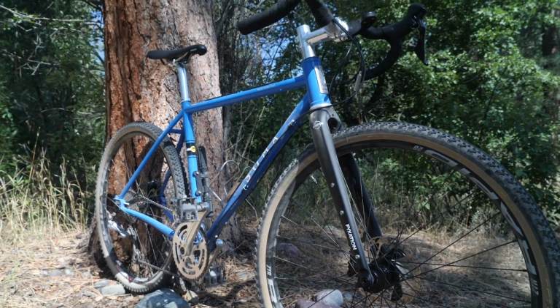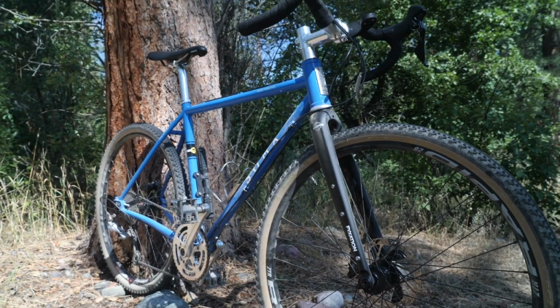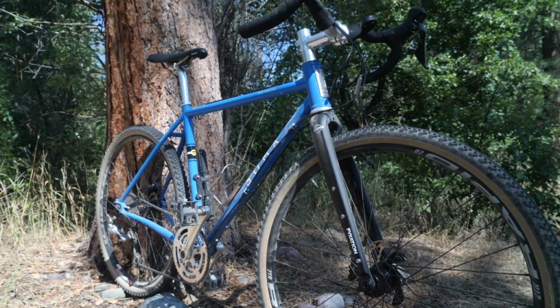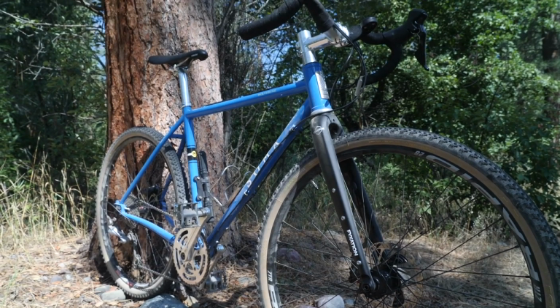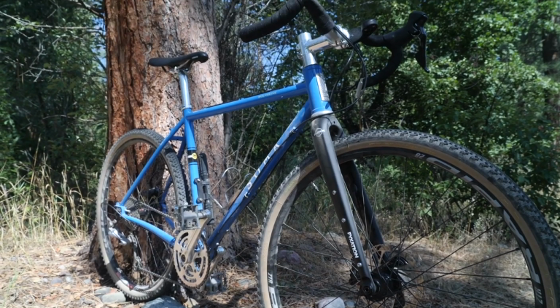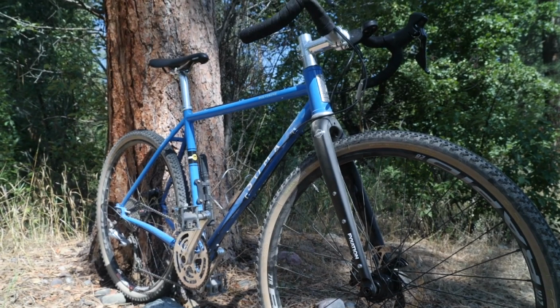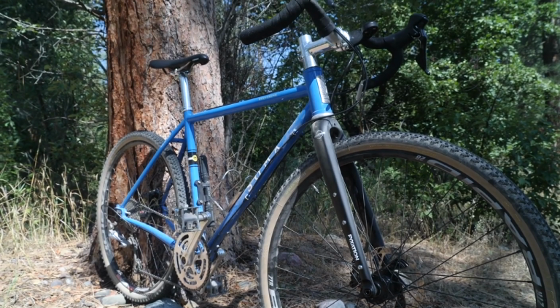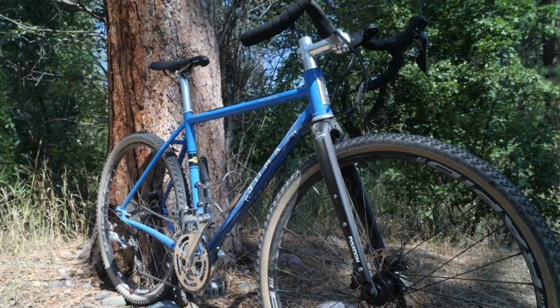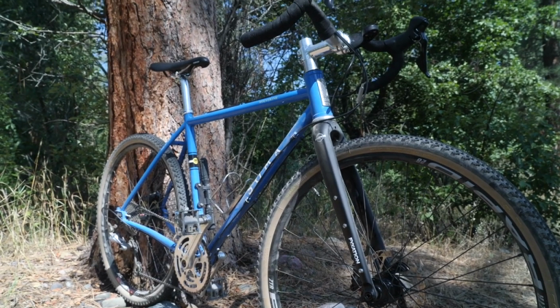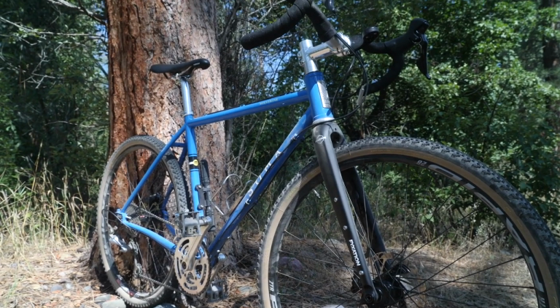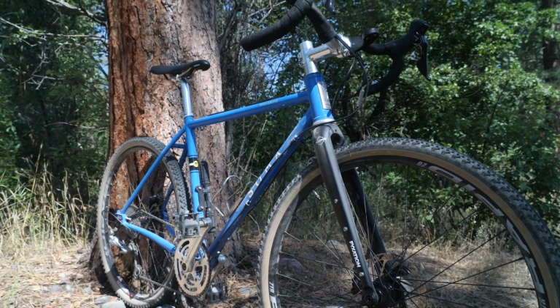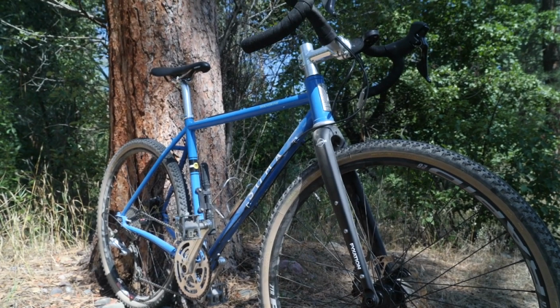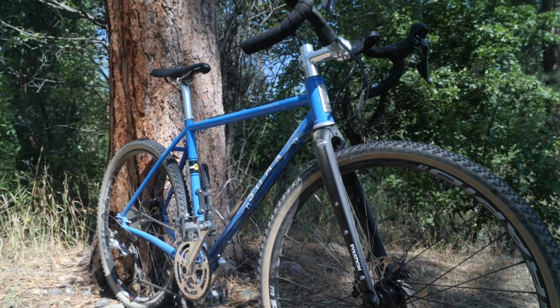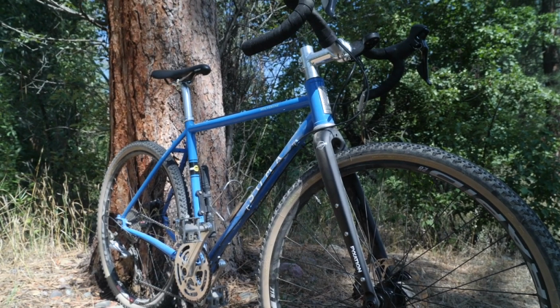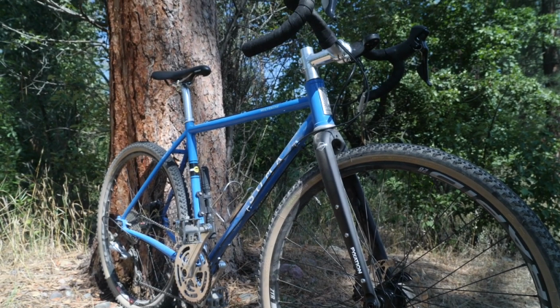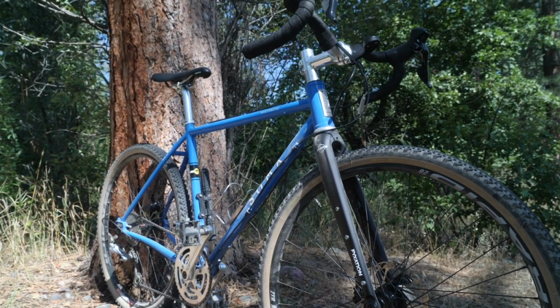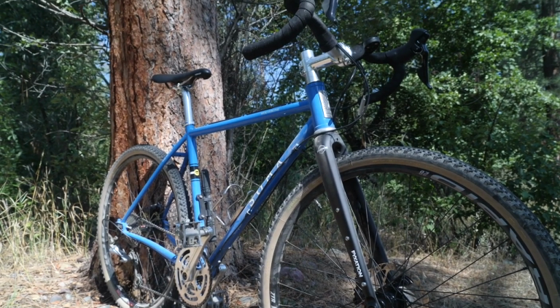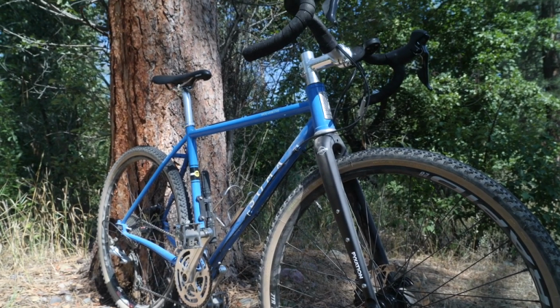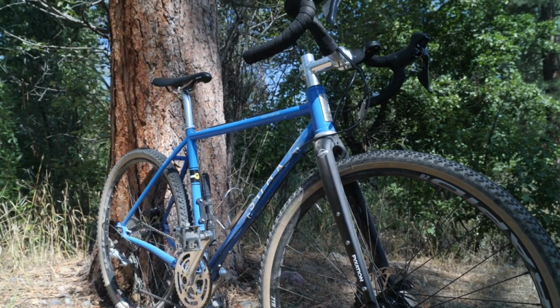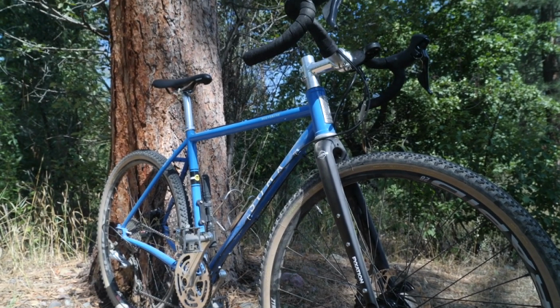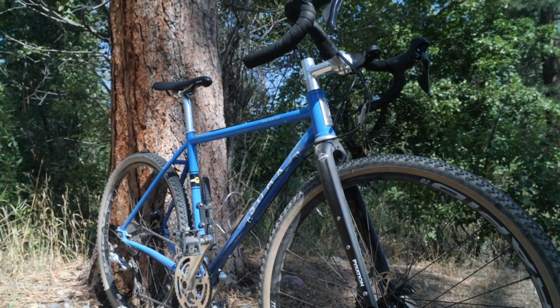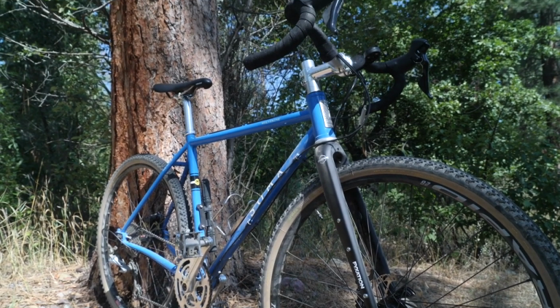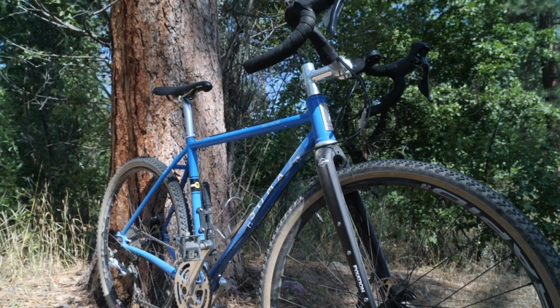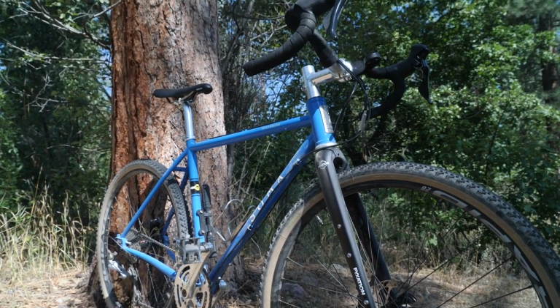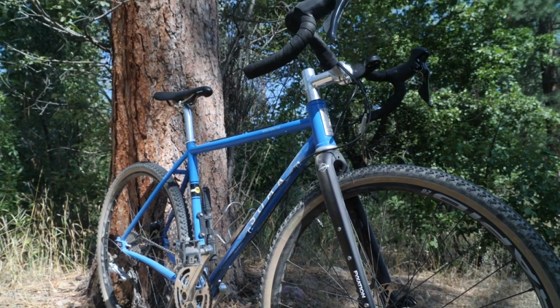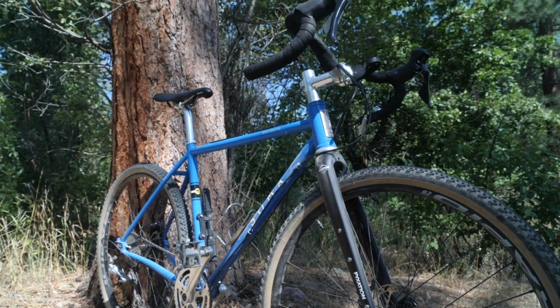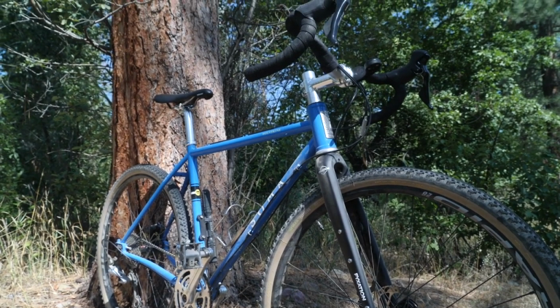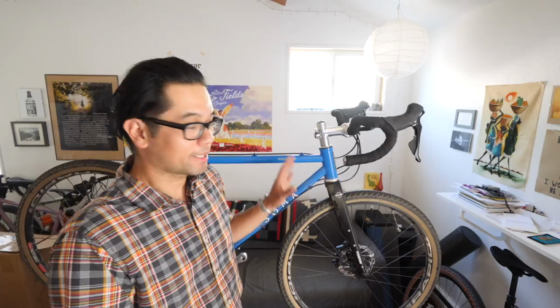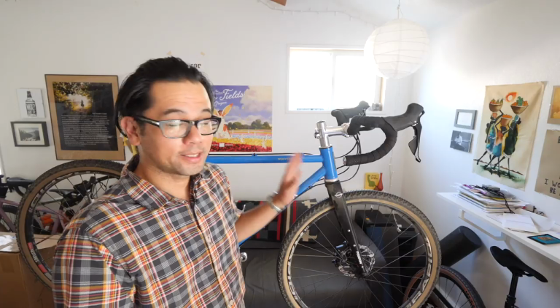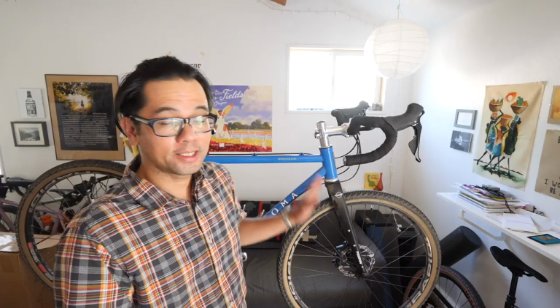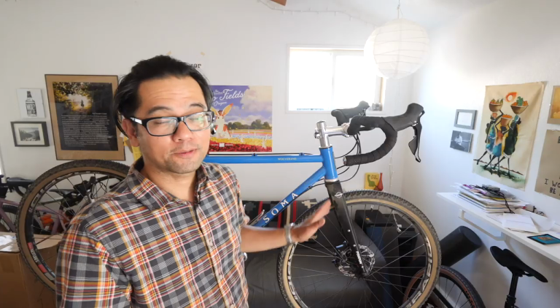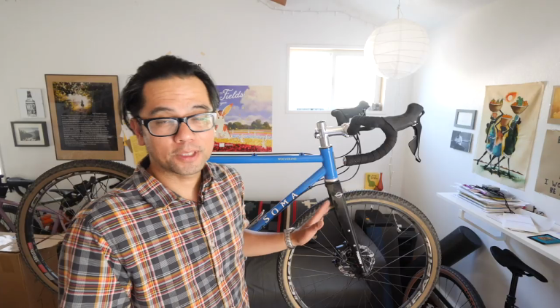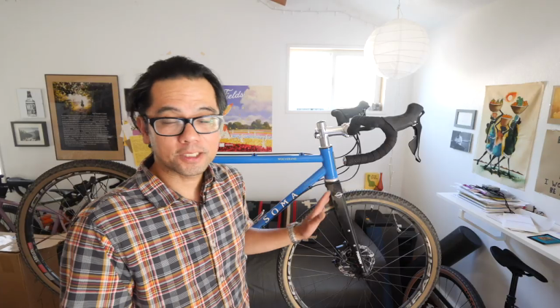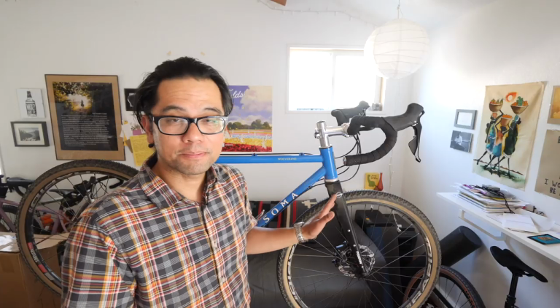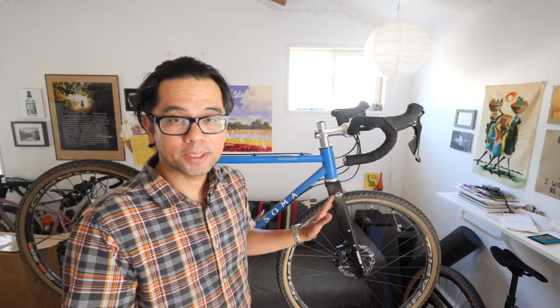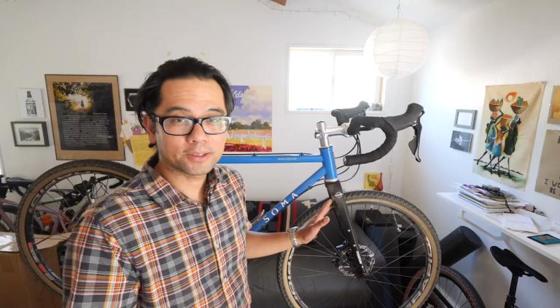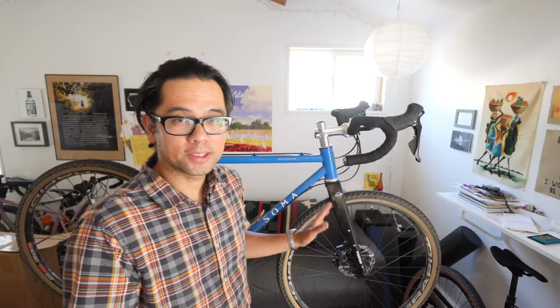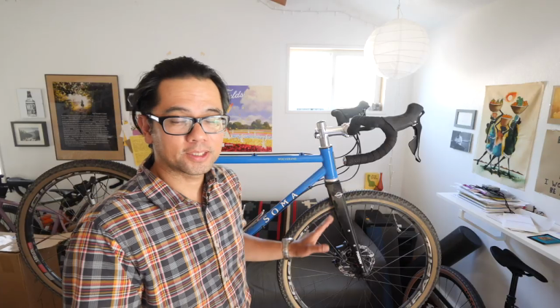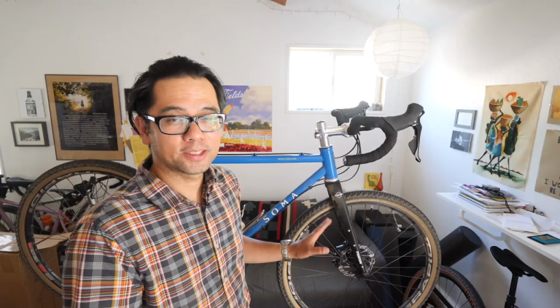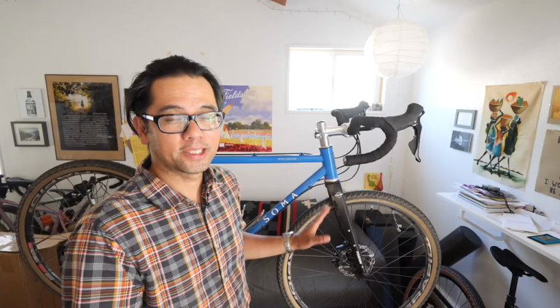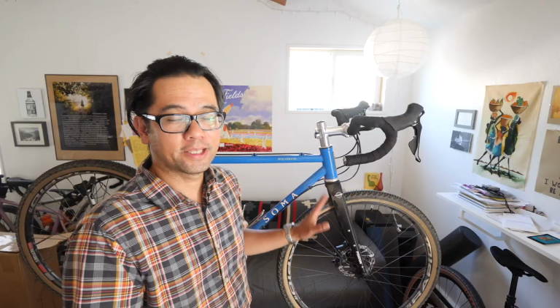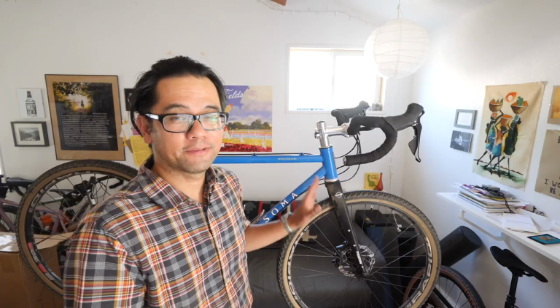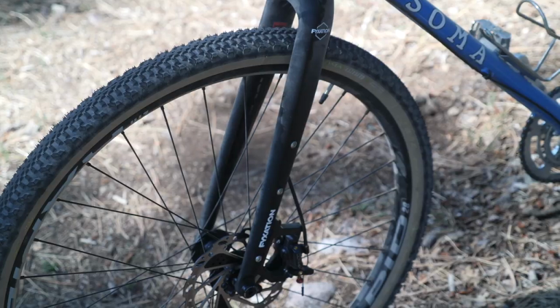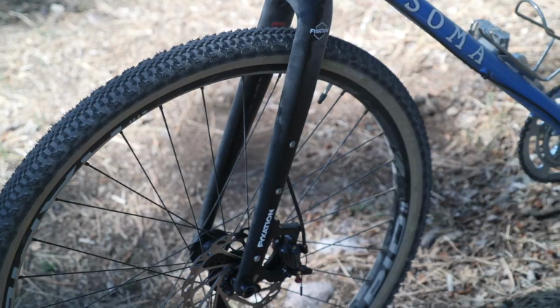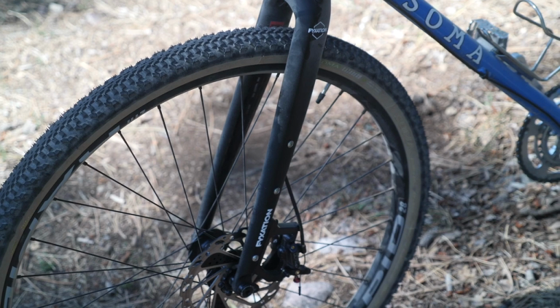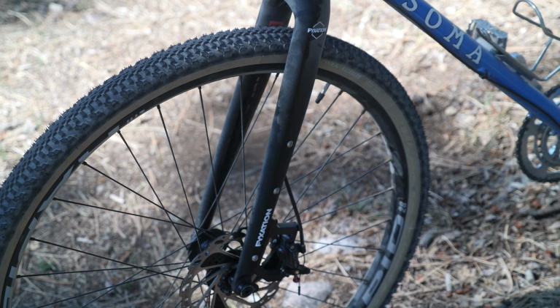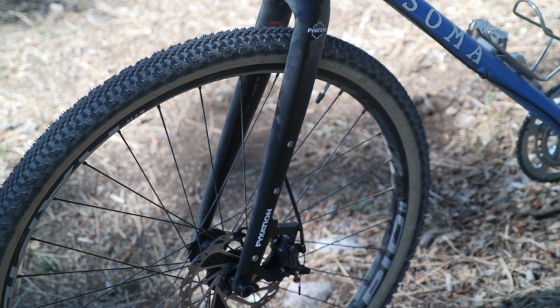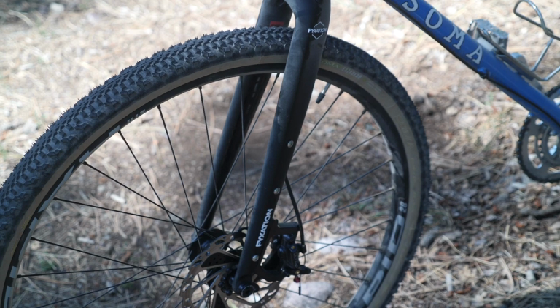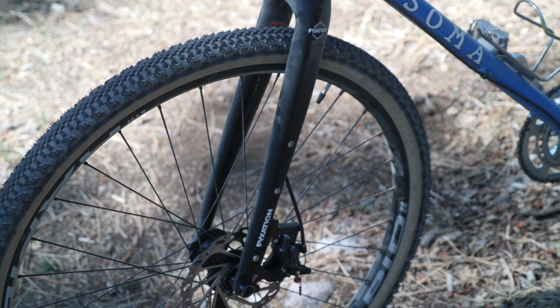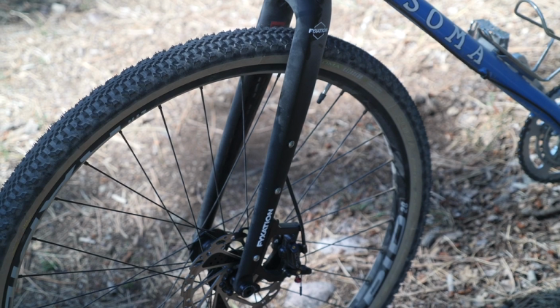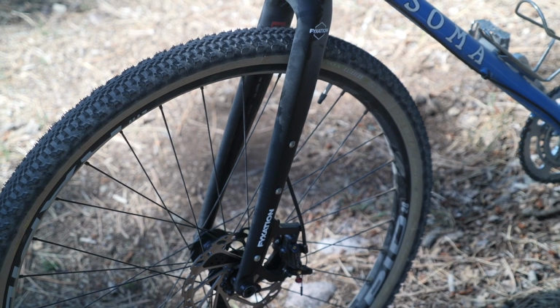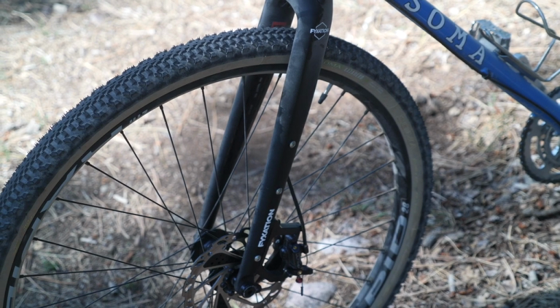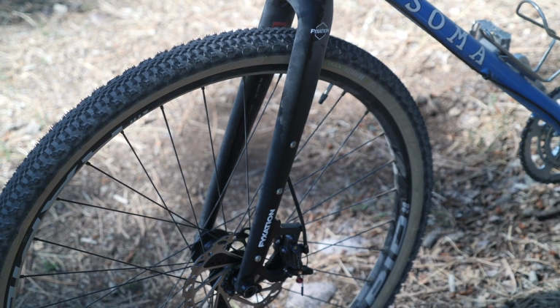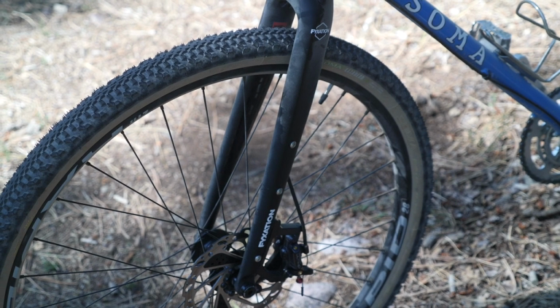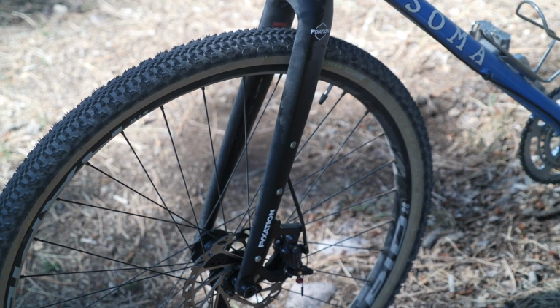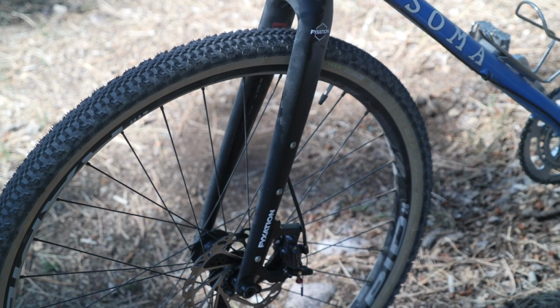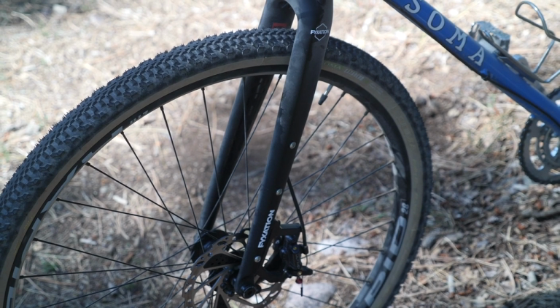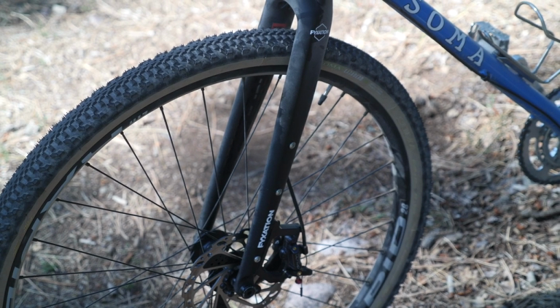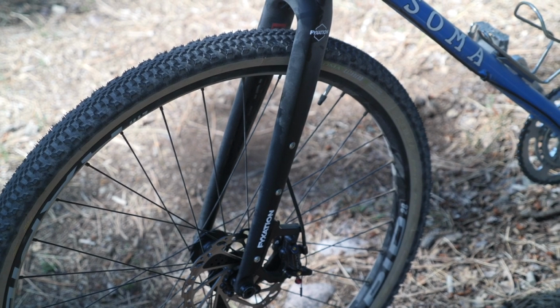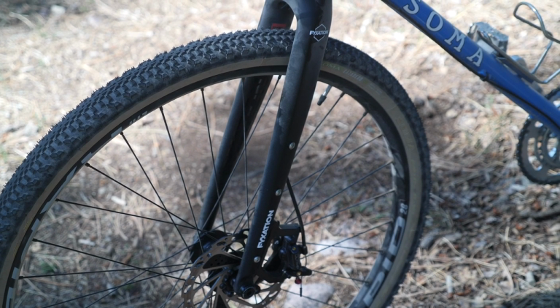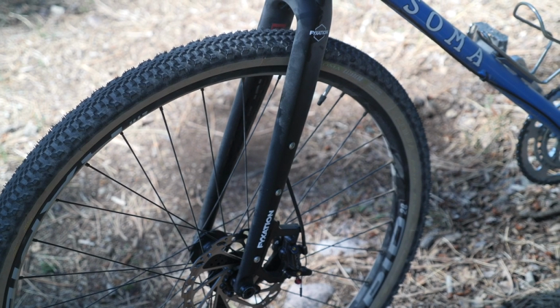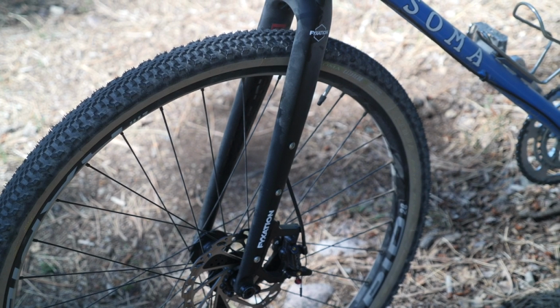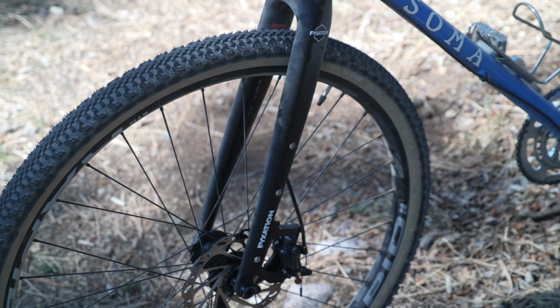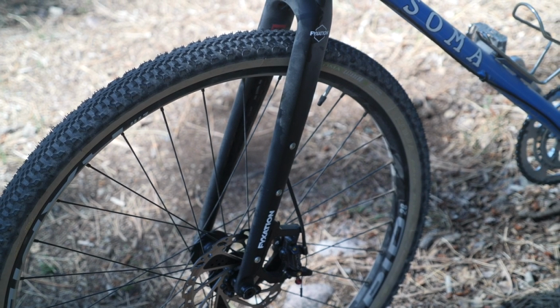So if you want to run a tapered carbon fork like they did for this build — this is the Fixation Sparta — then you can do that.